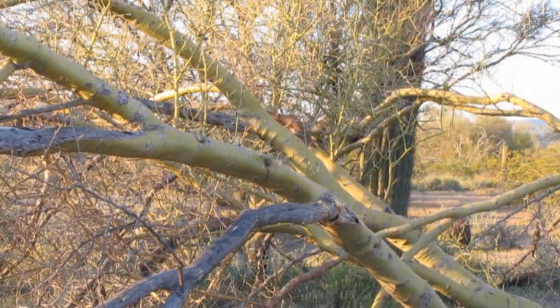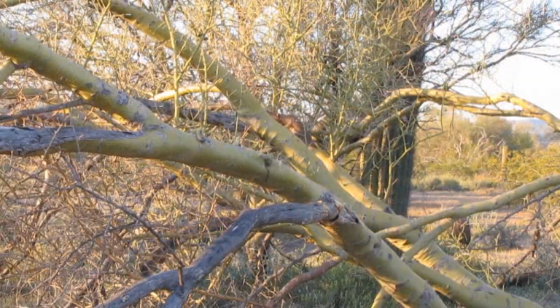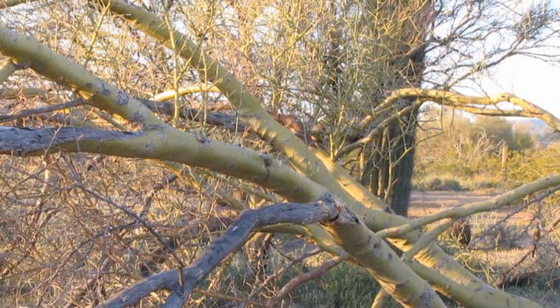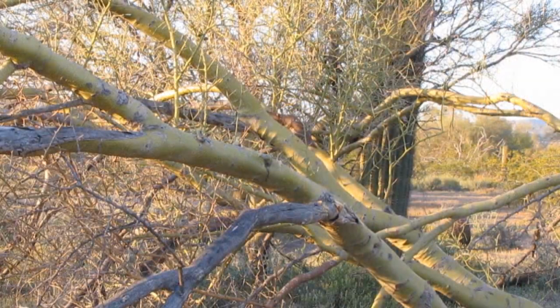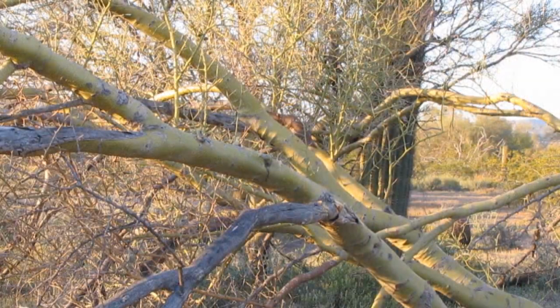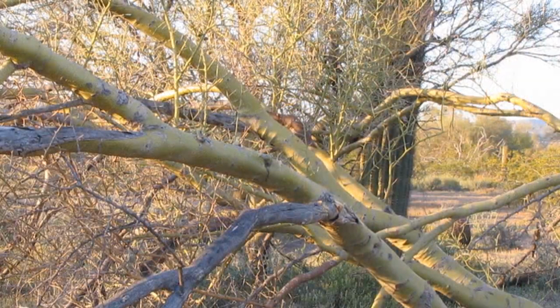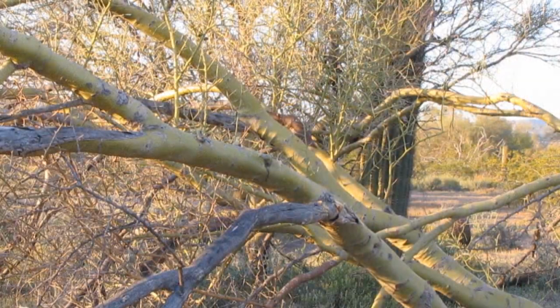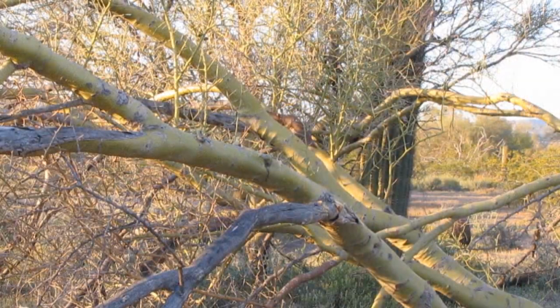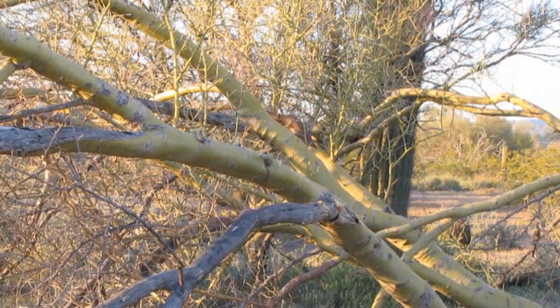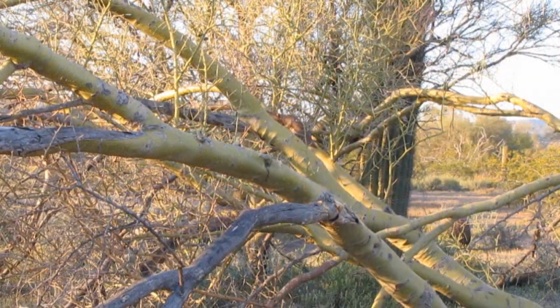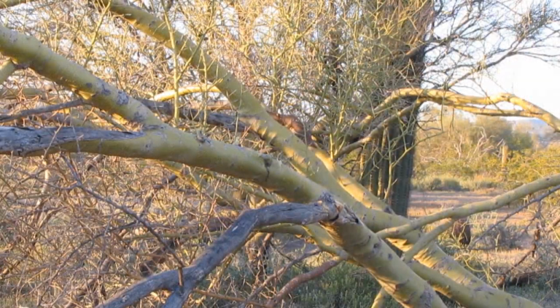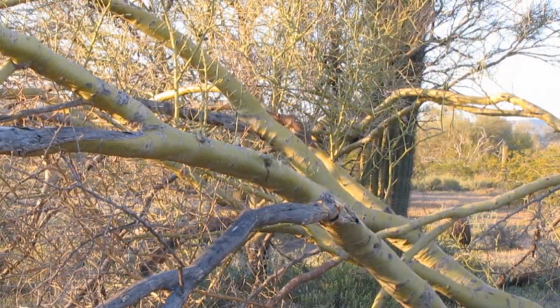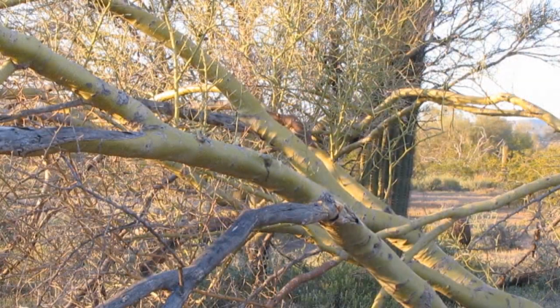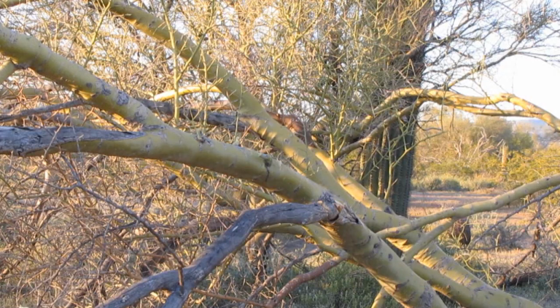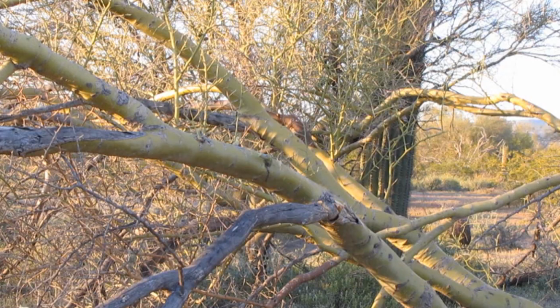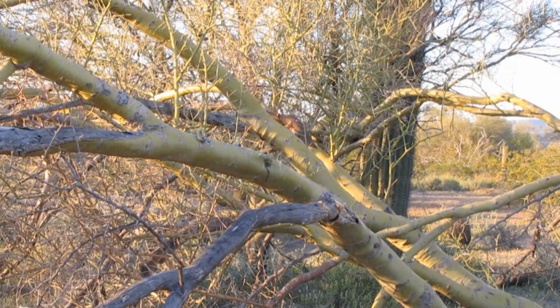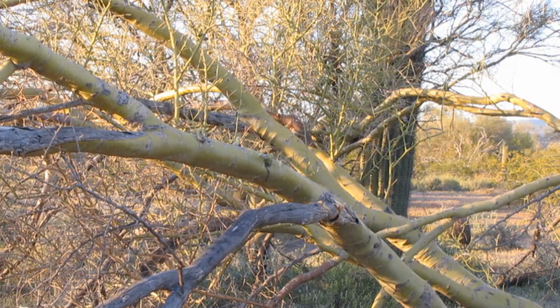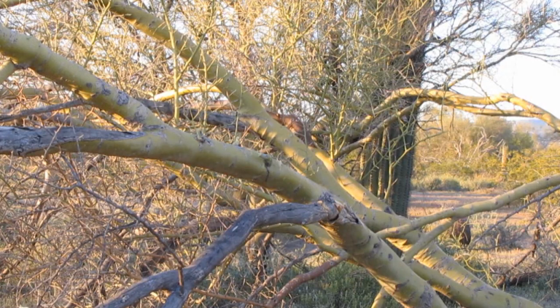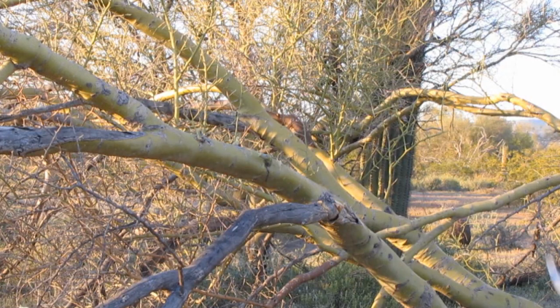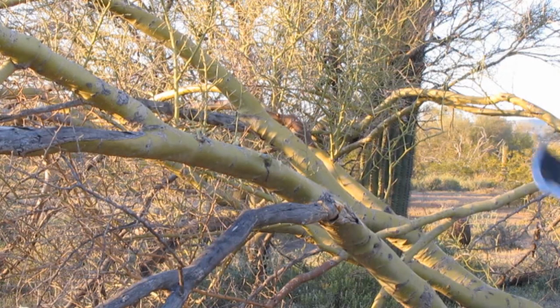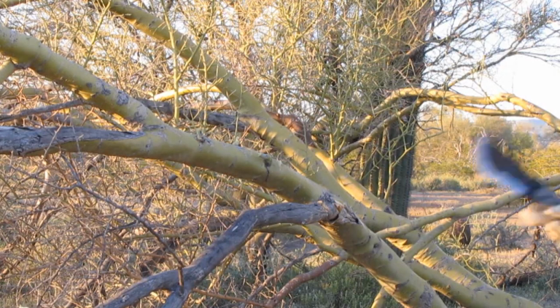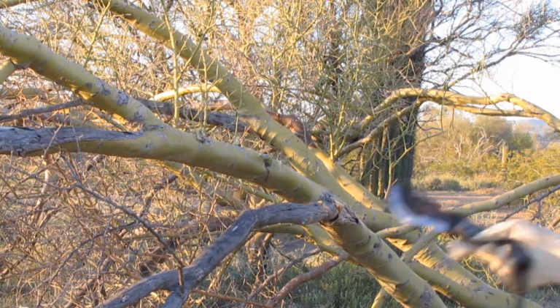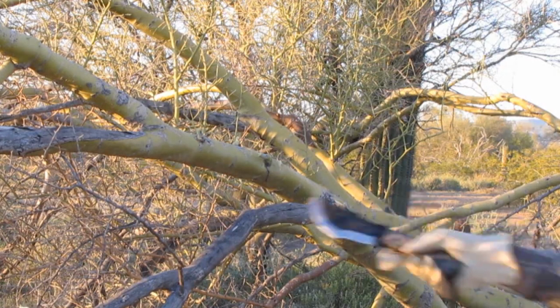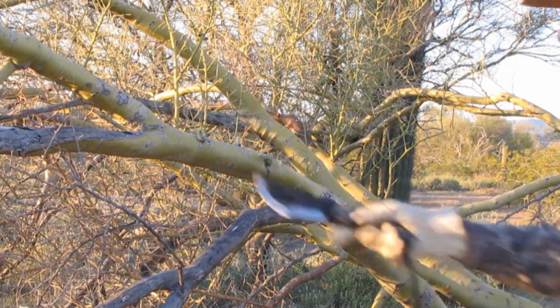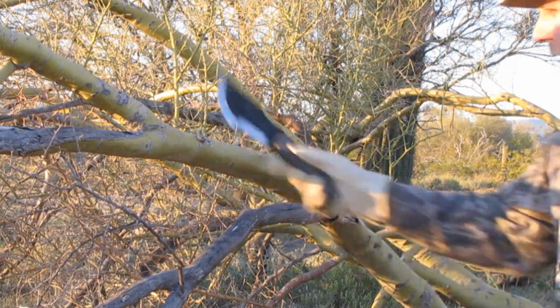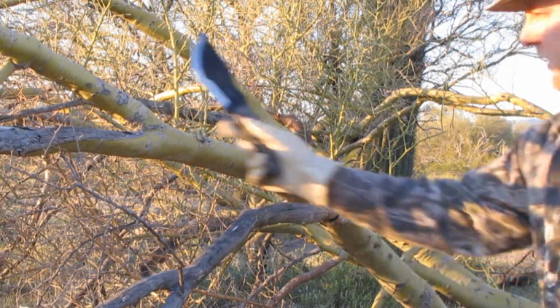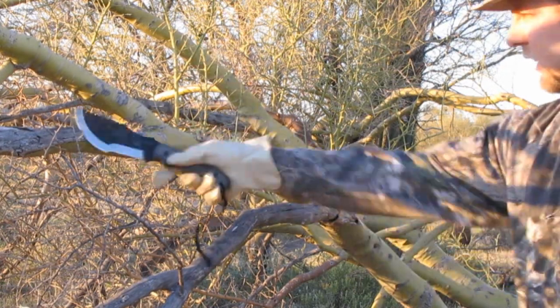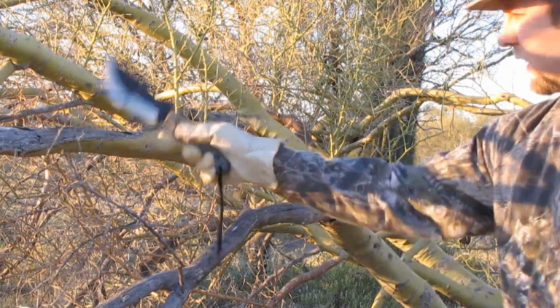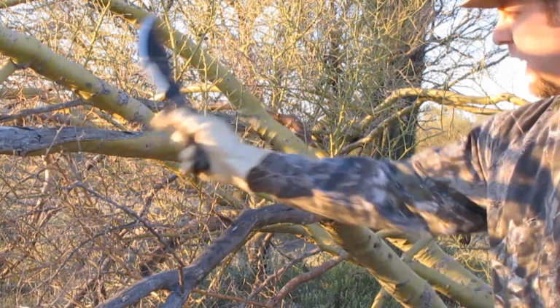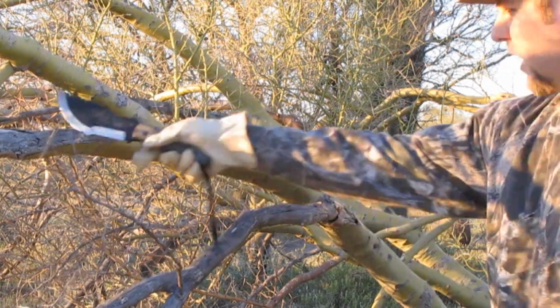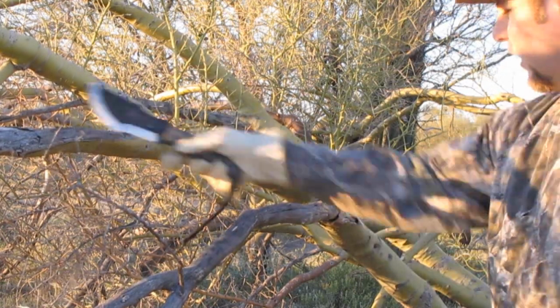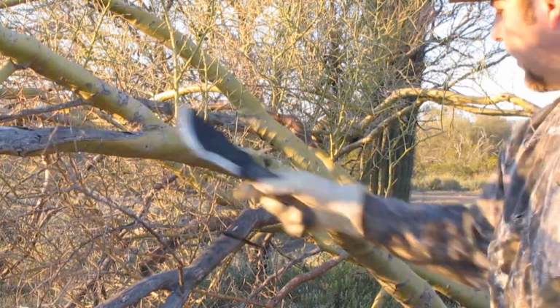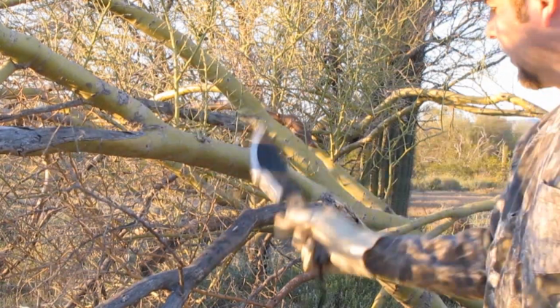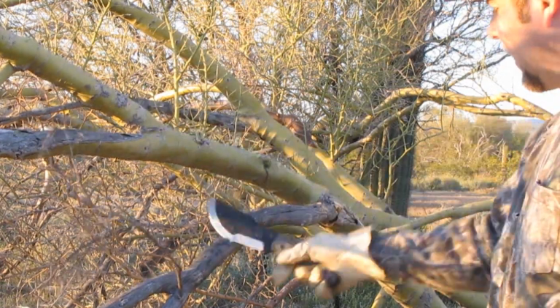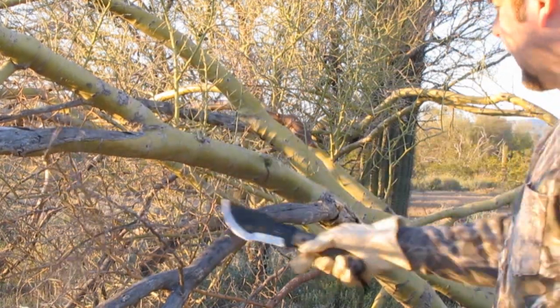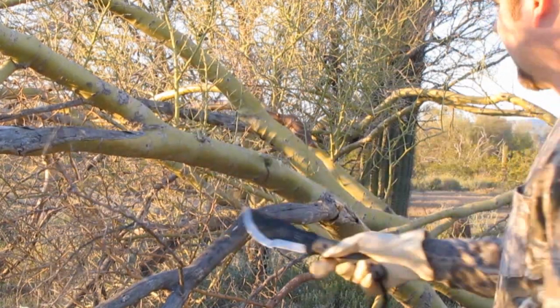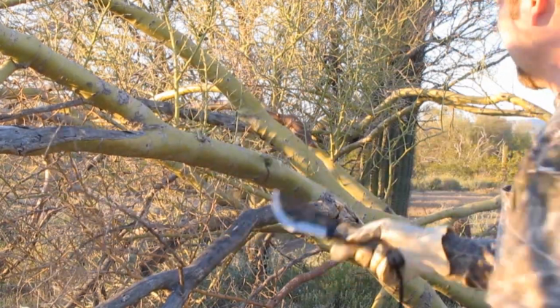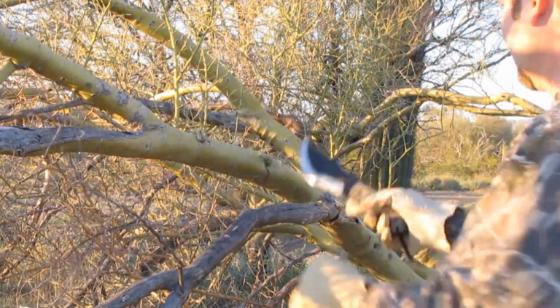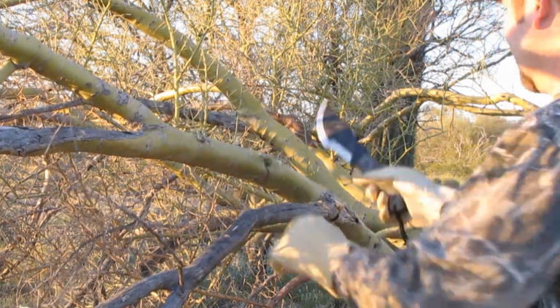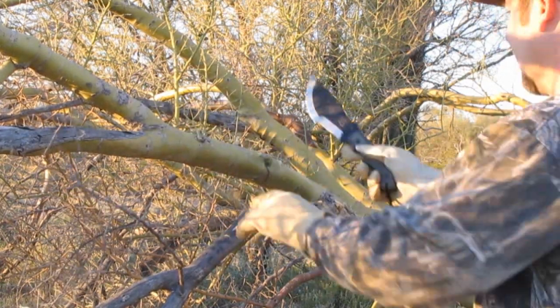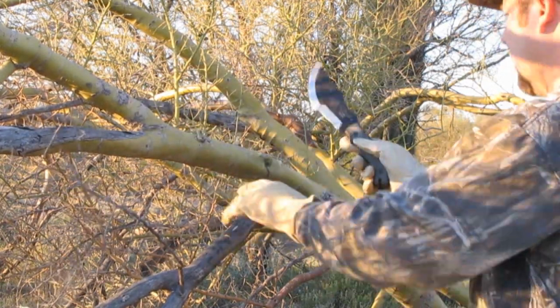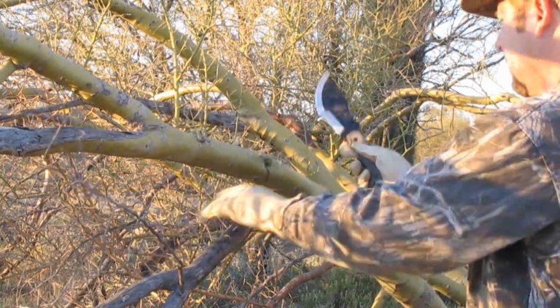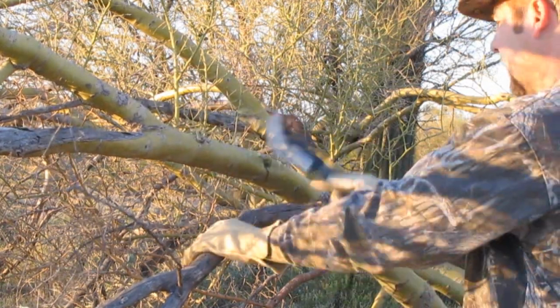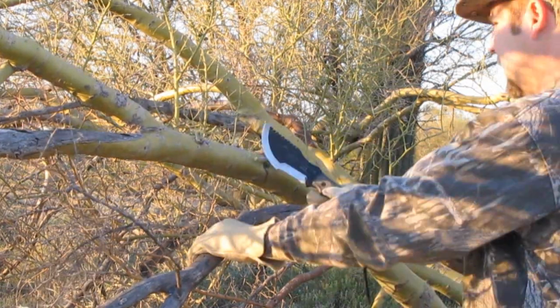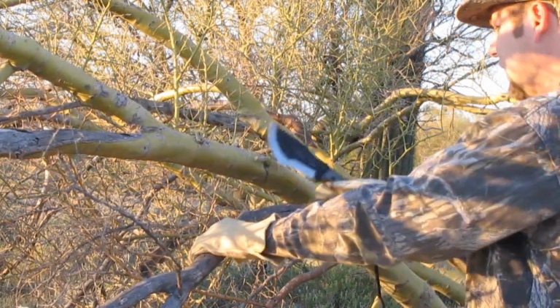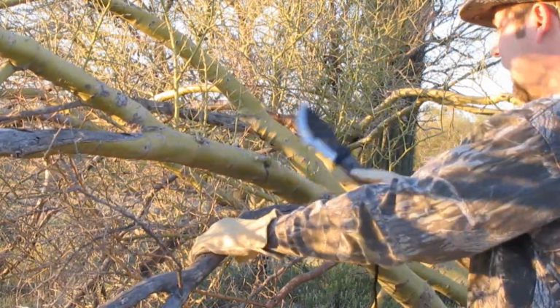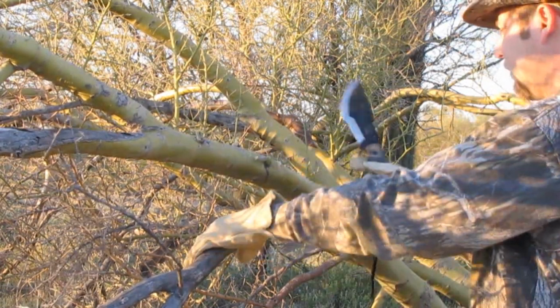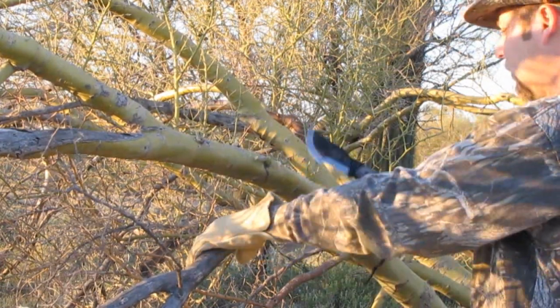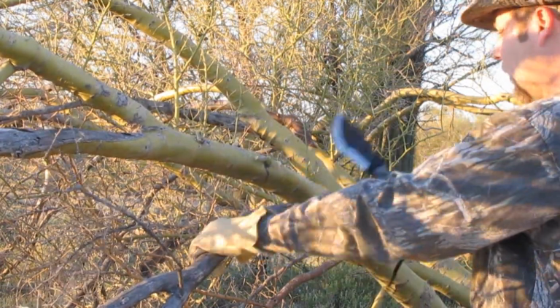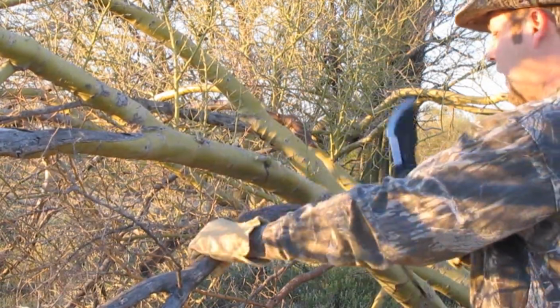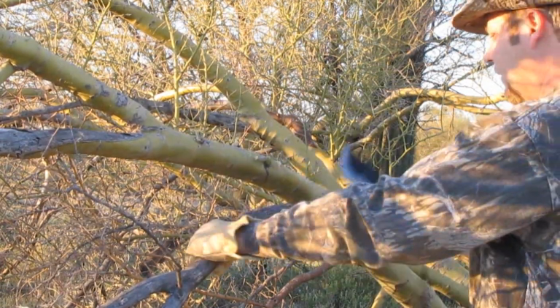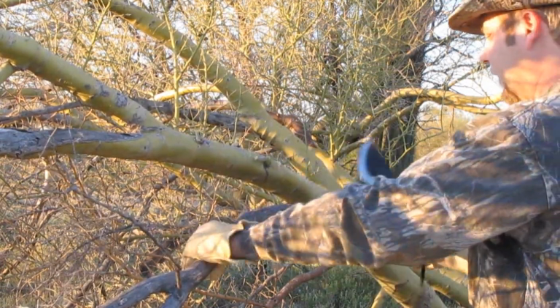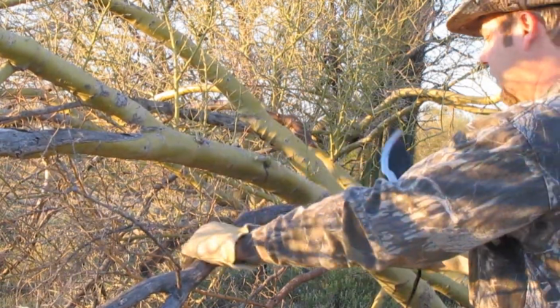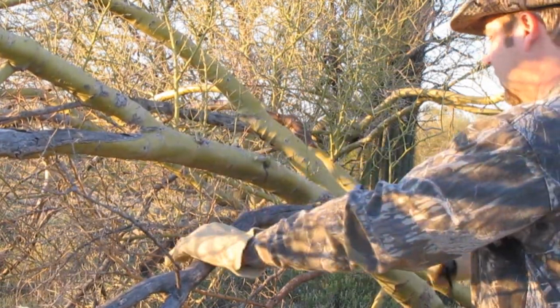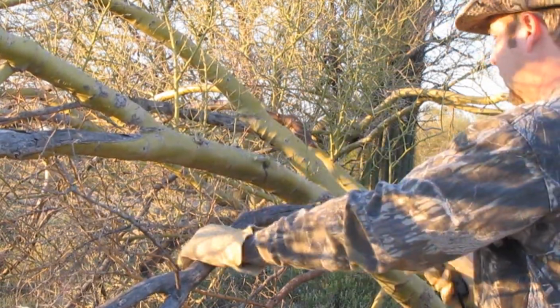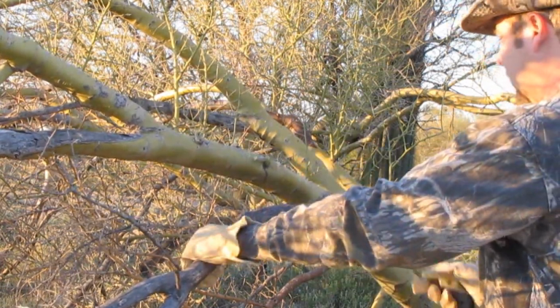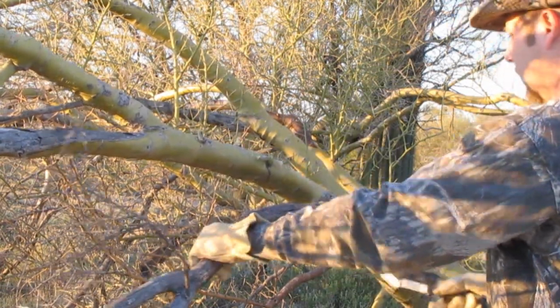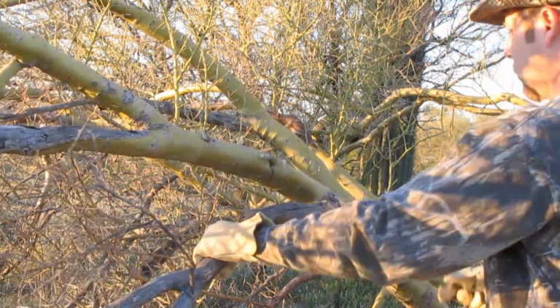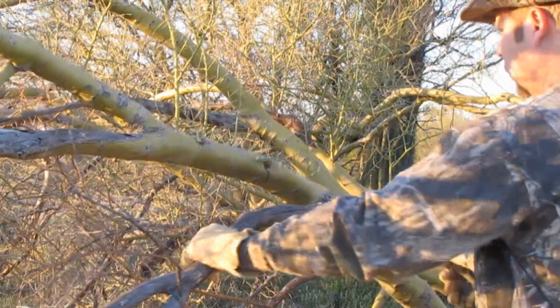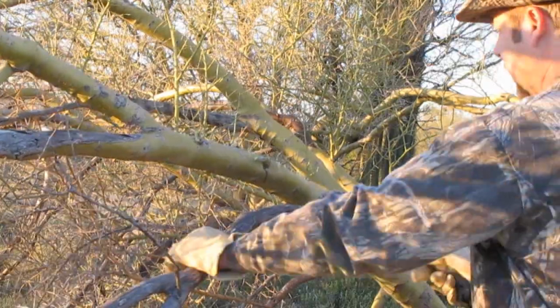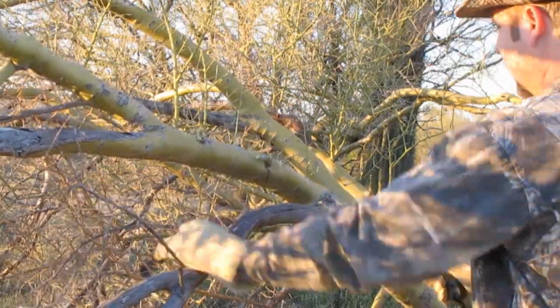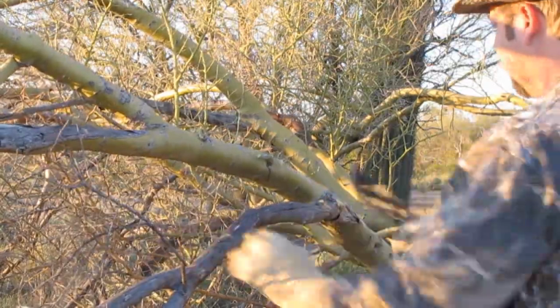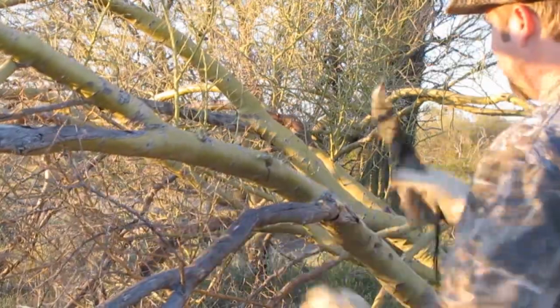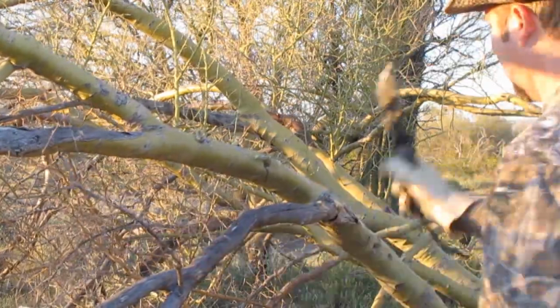Okay, this Palo Verde is mostly dead. You can see it's dead out here, dead here, but it does have a few live areas, so that's what we're going to go for.